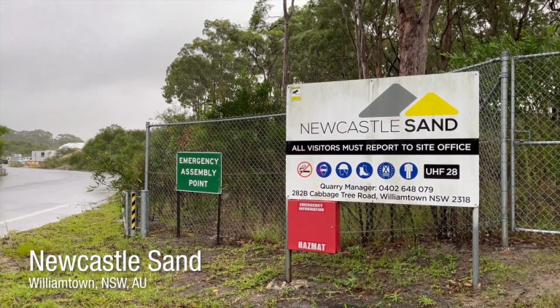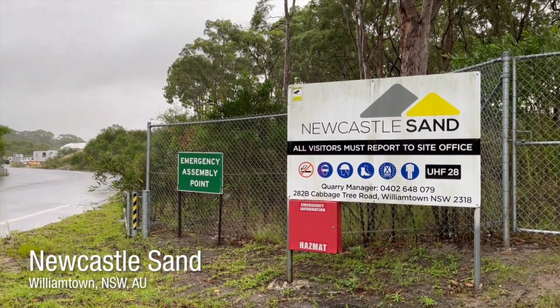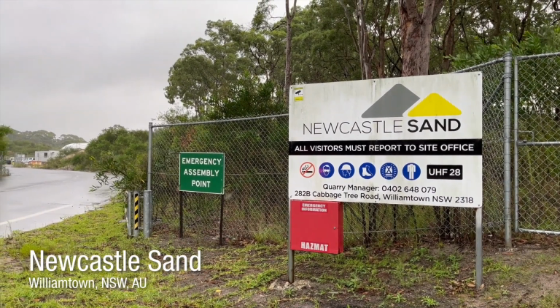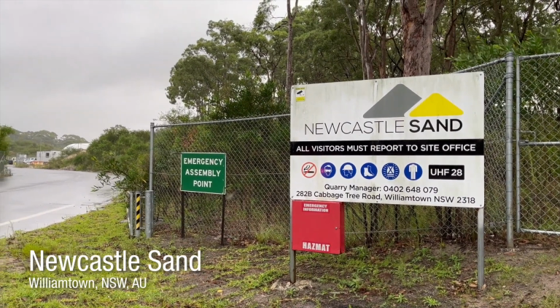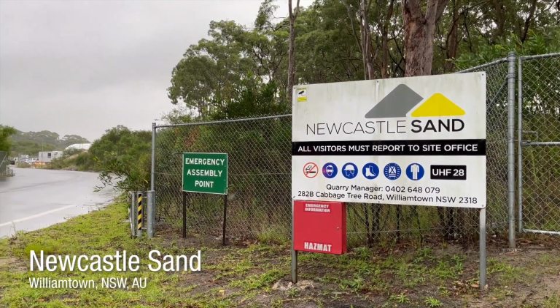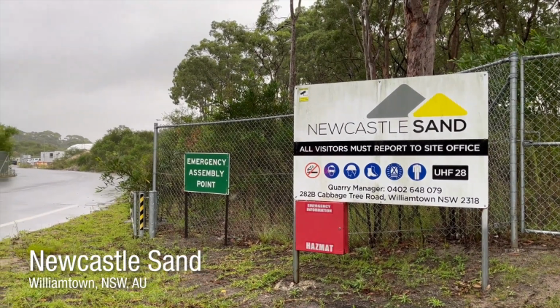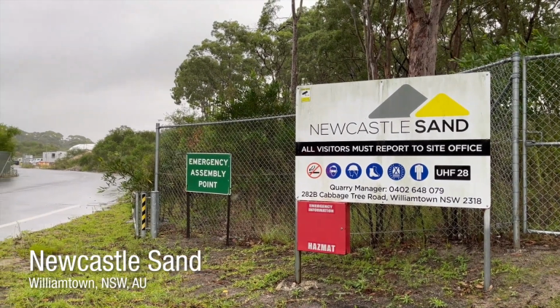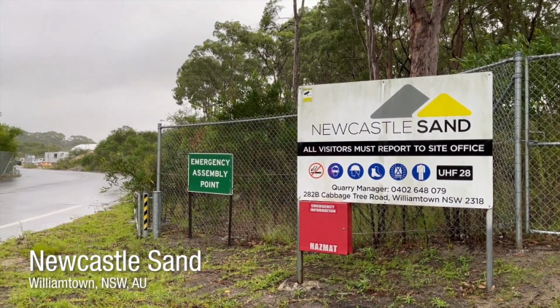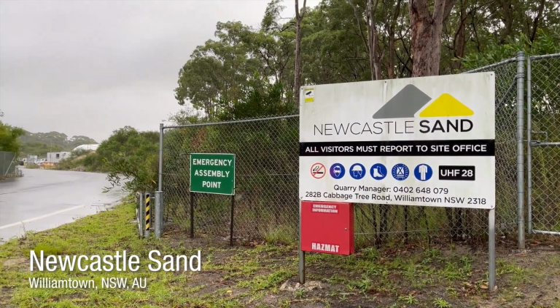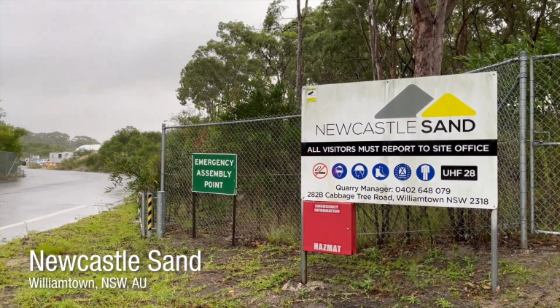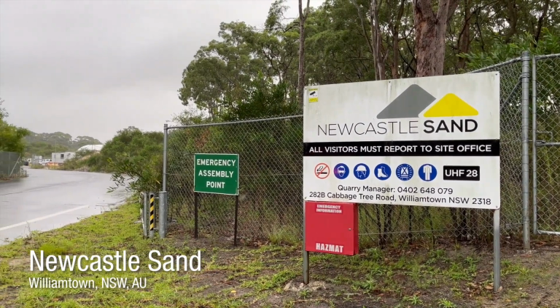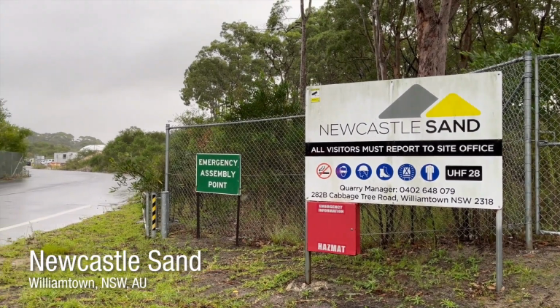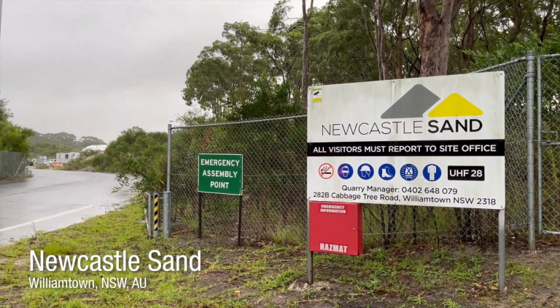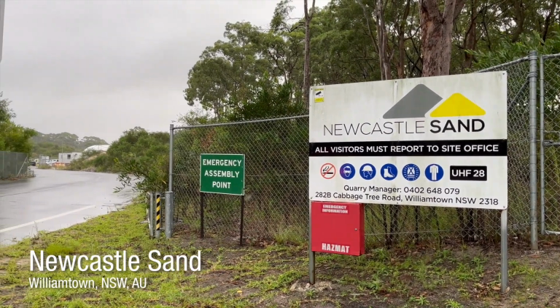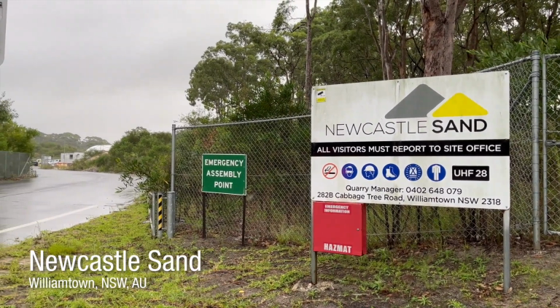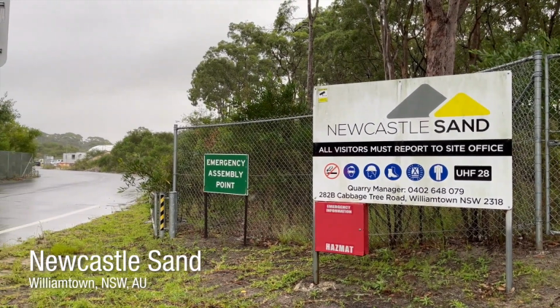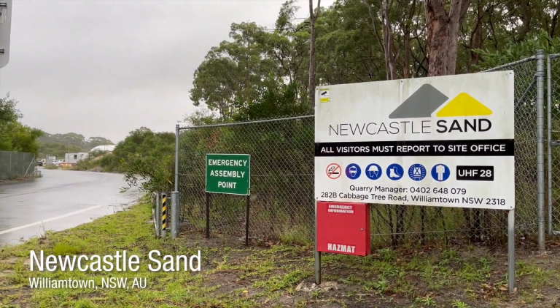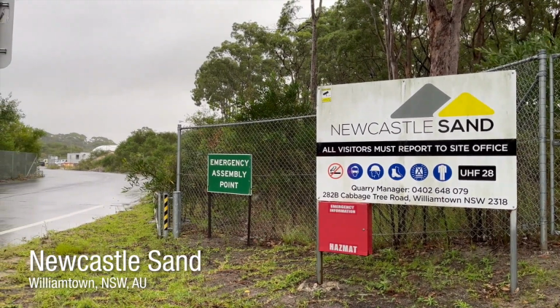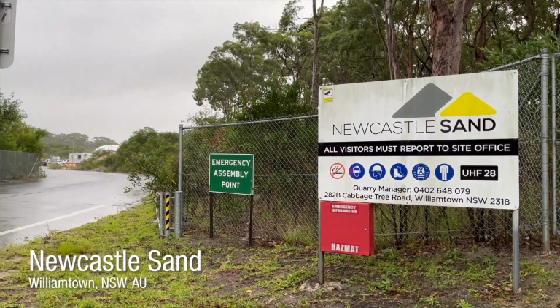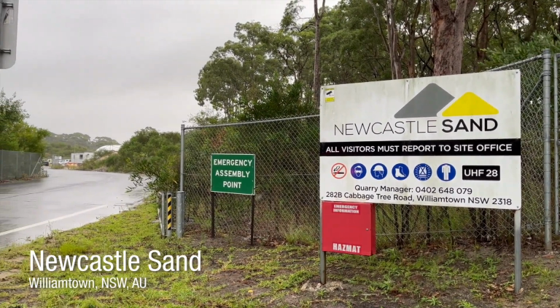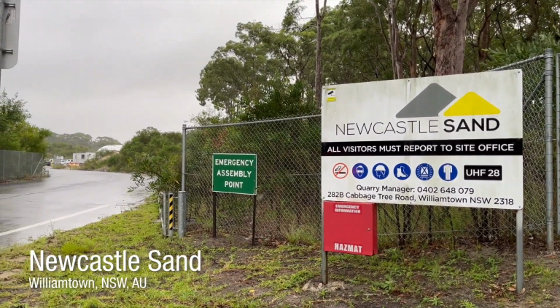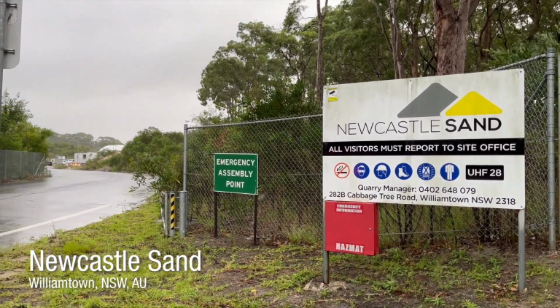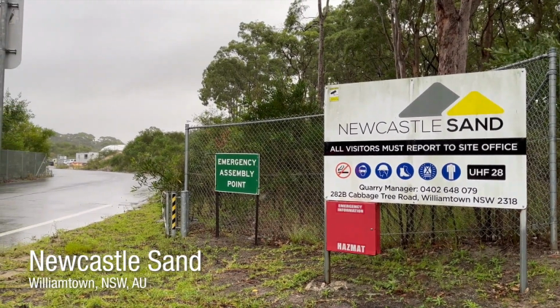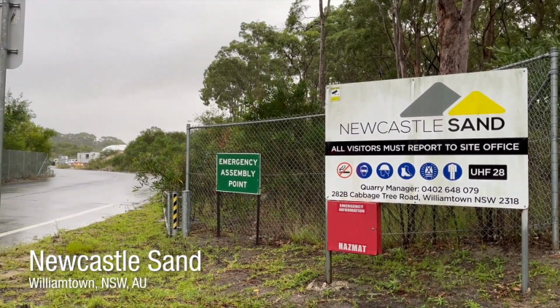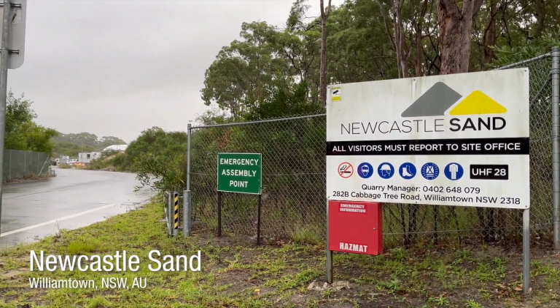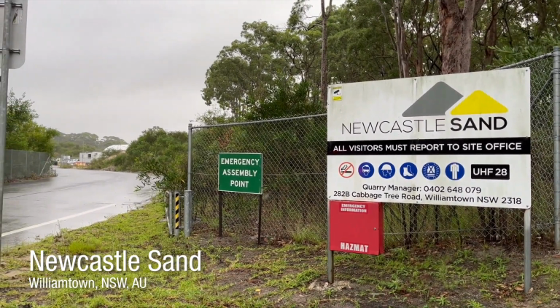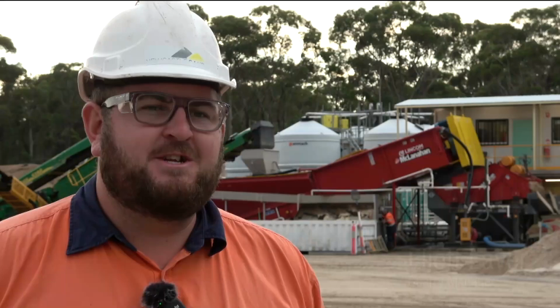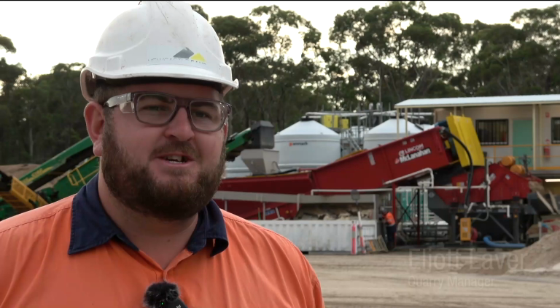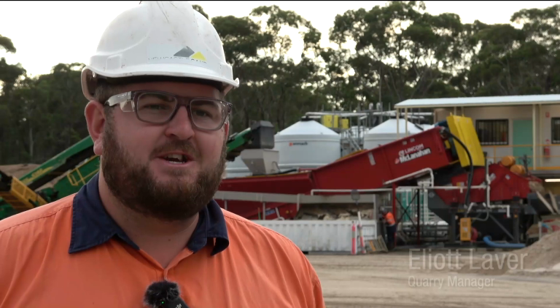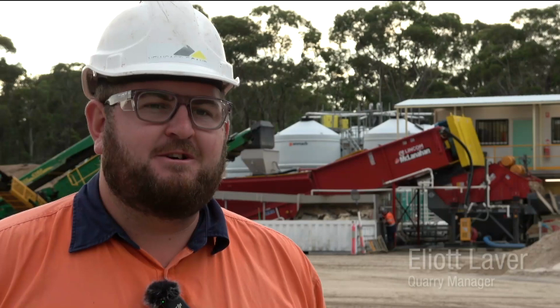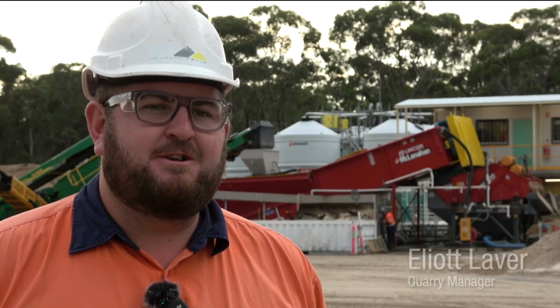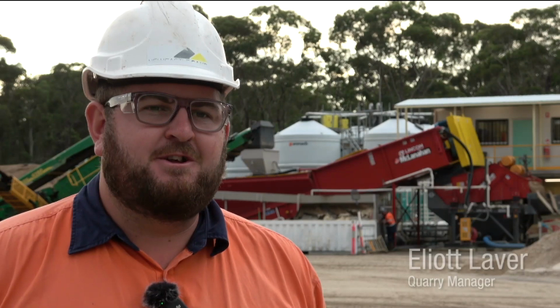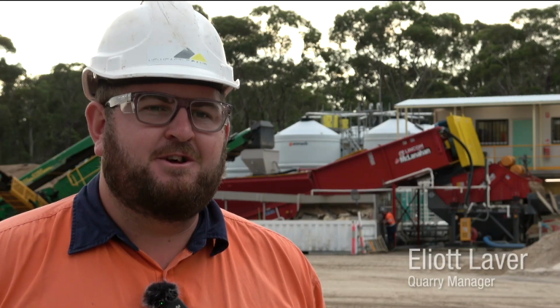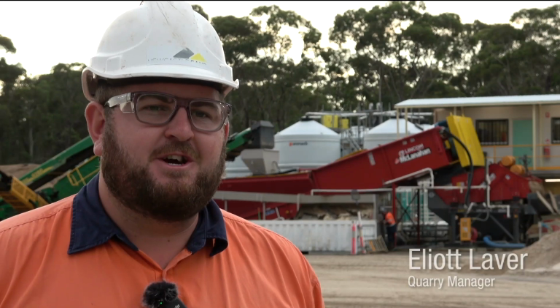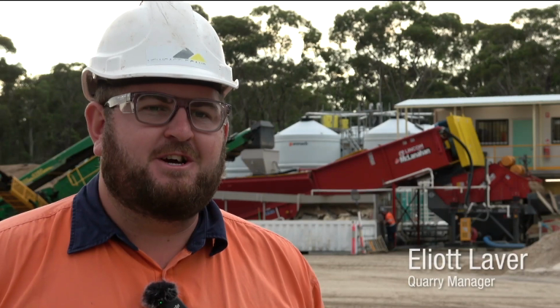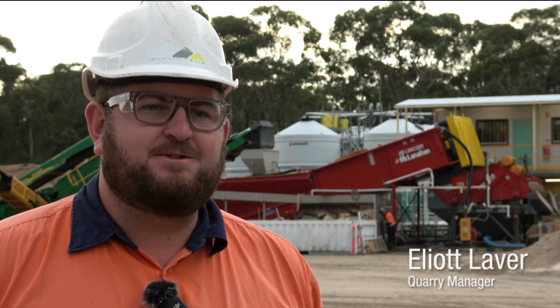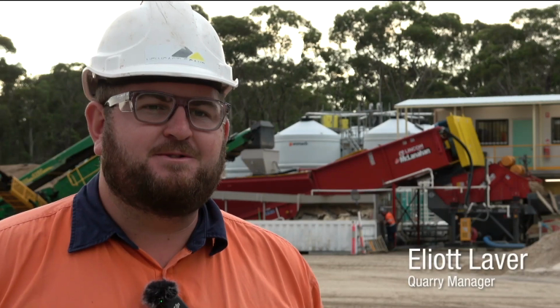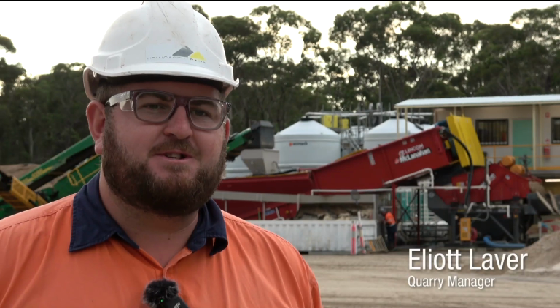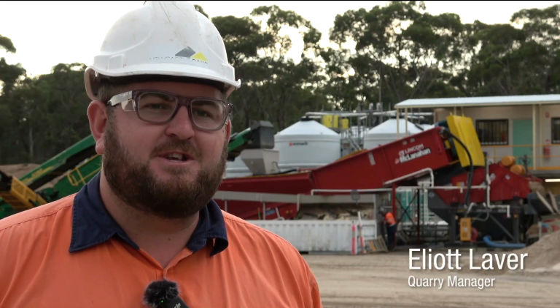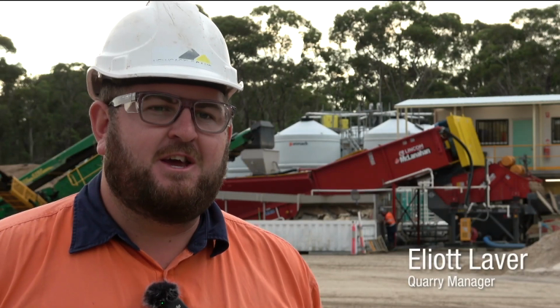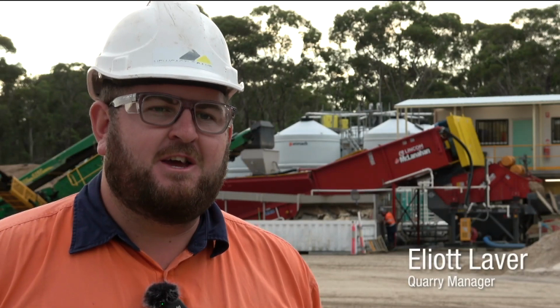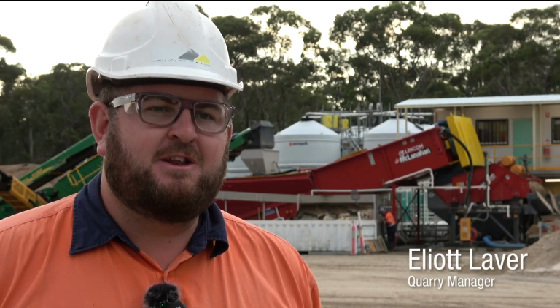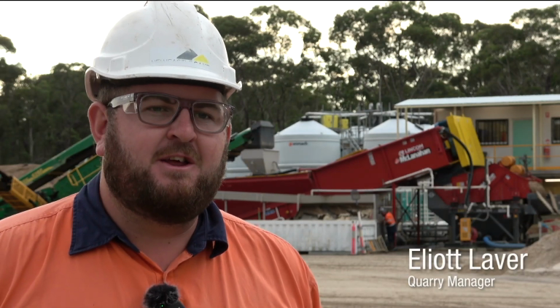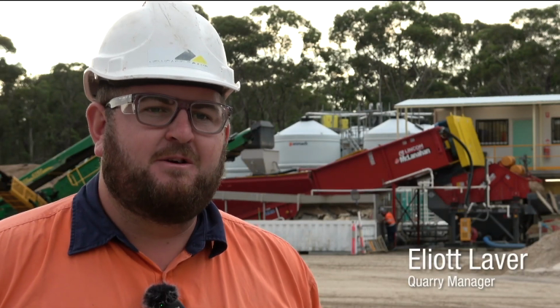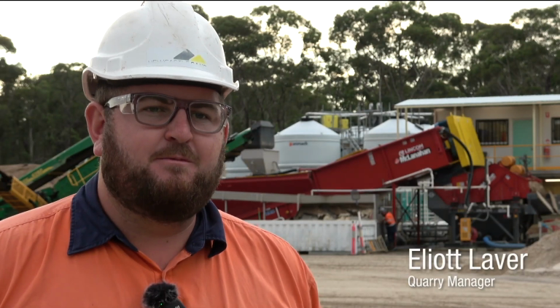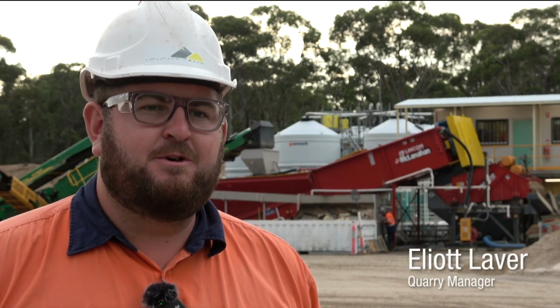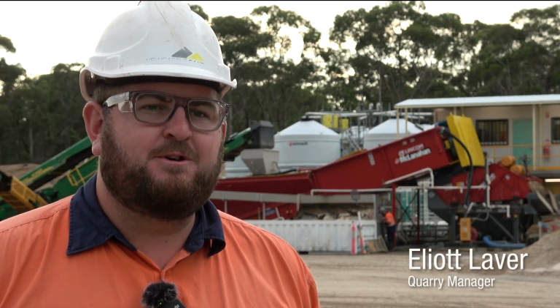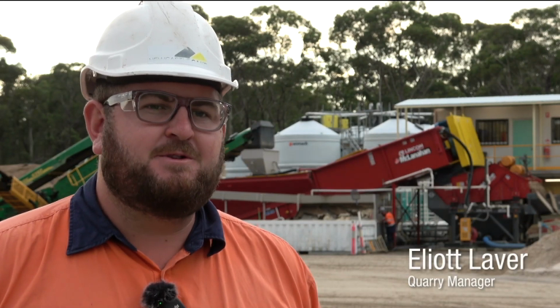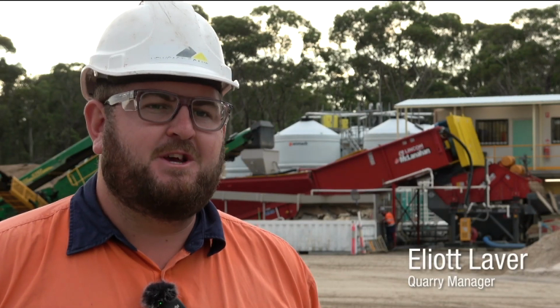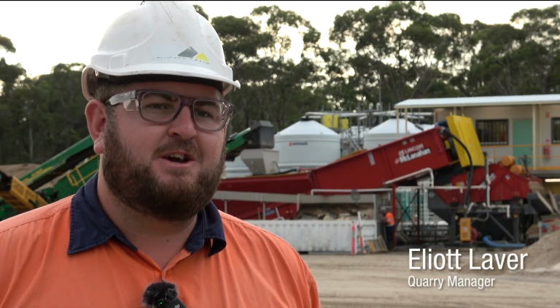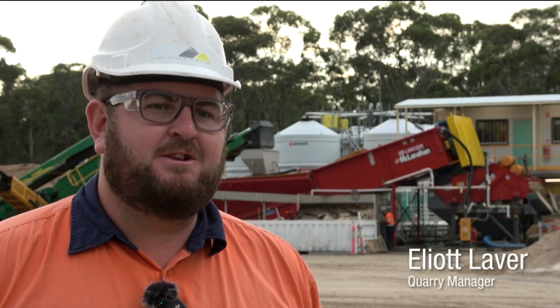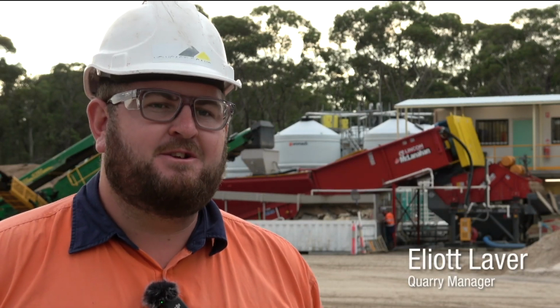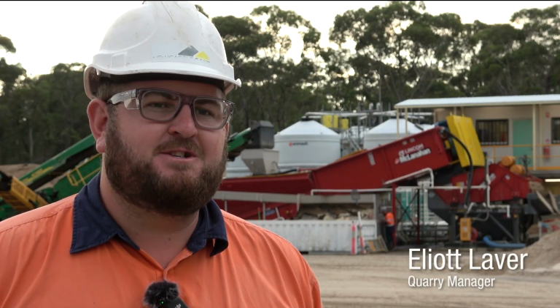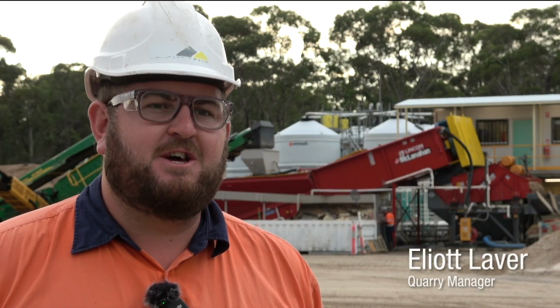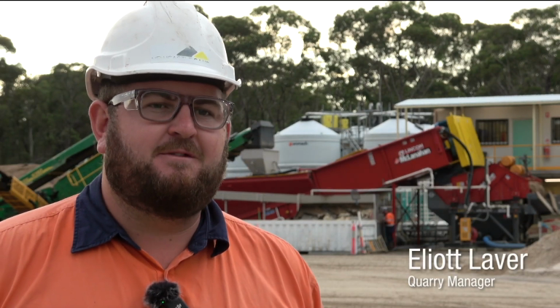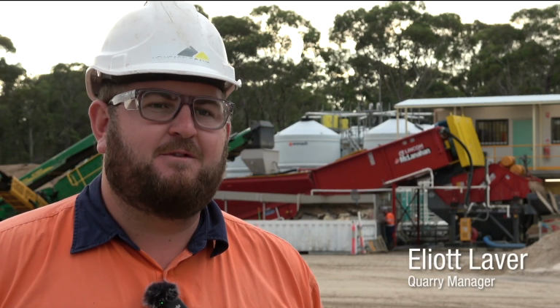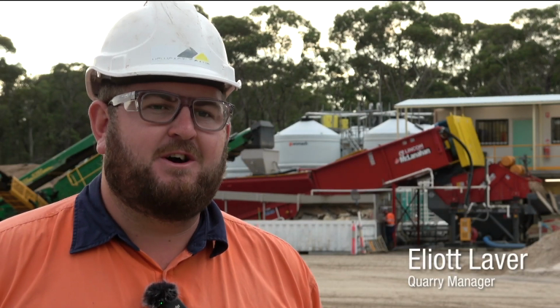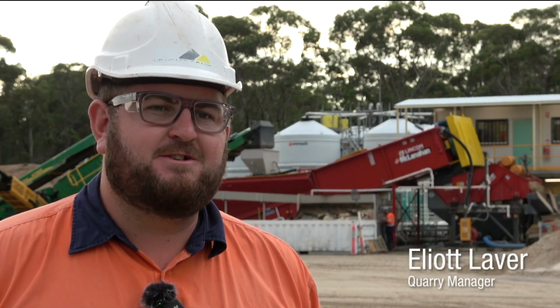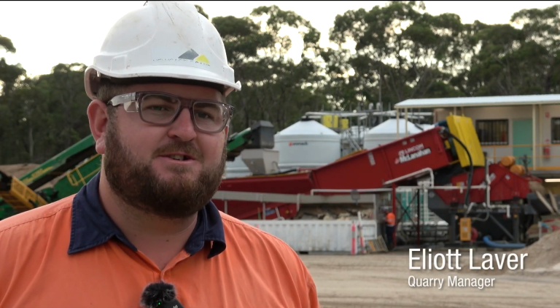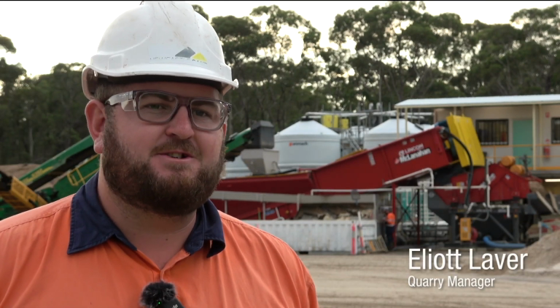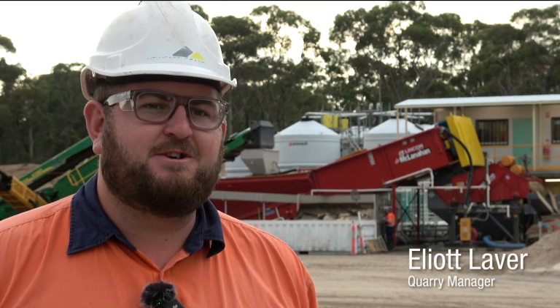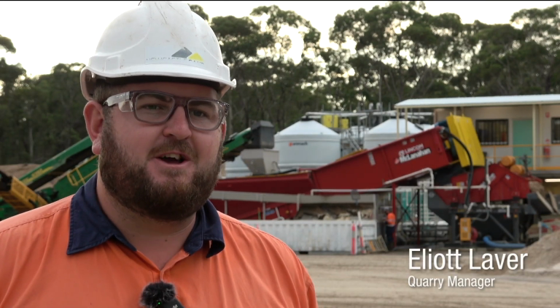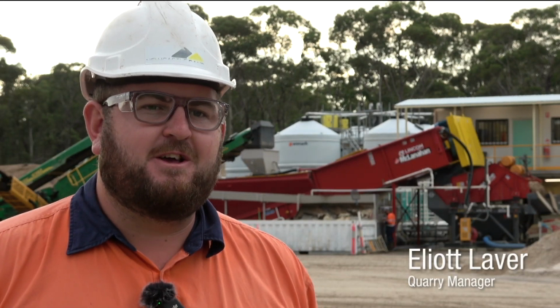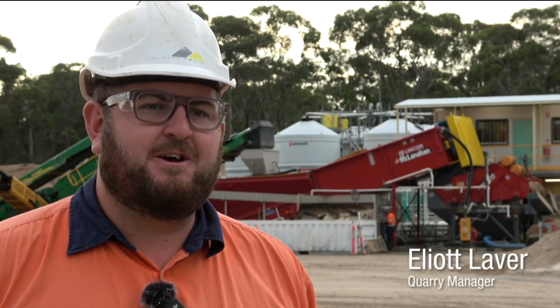Hi, I'm Elliot Laver, Quarry Manager here at Newcastle Sand, Williamtown, New South Wales, Australia.